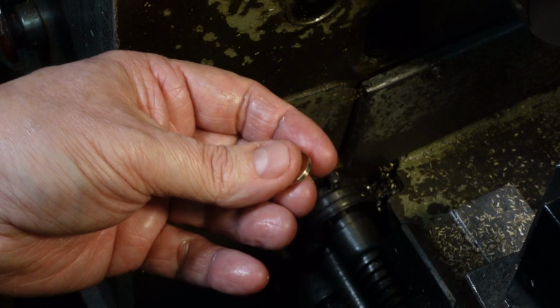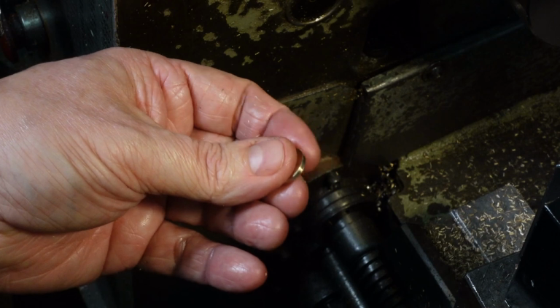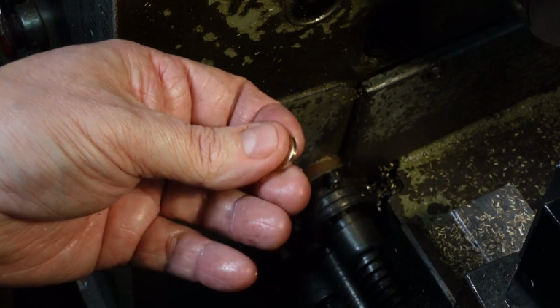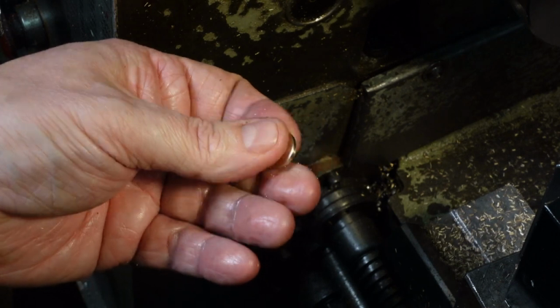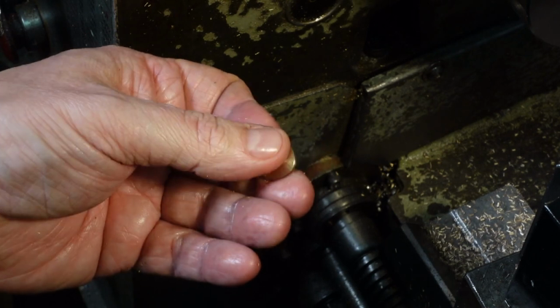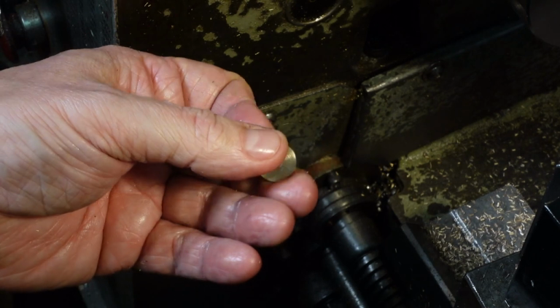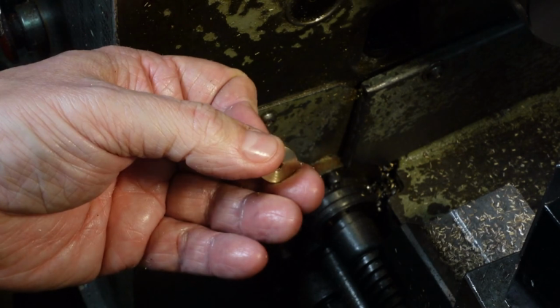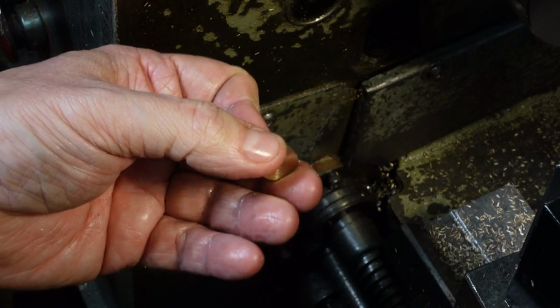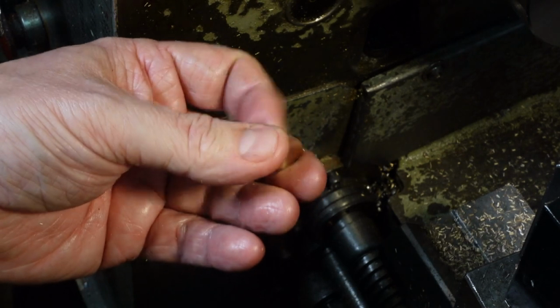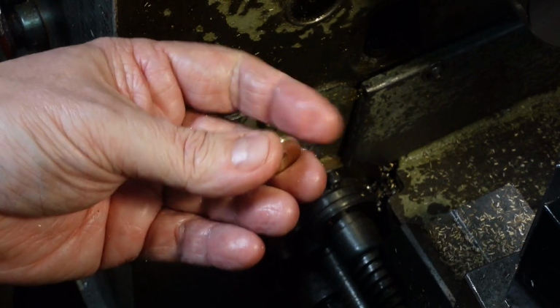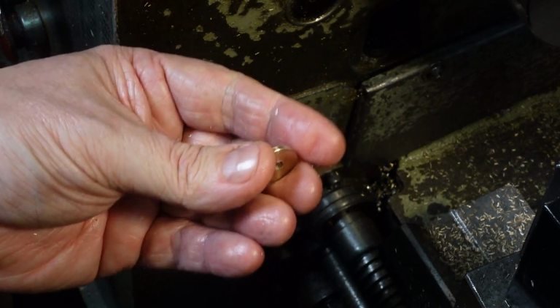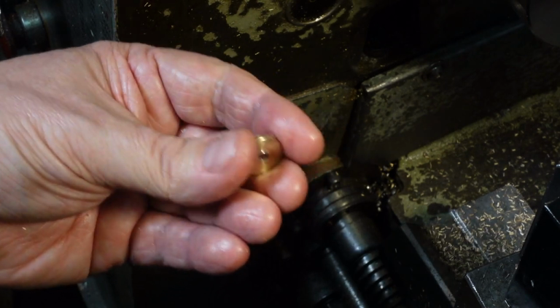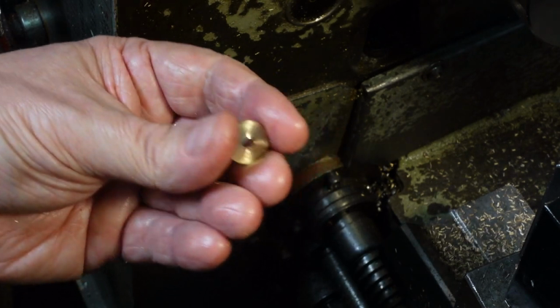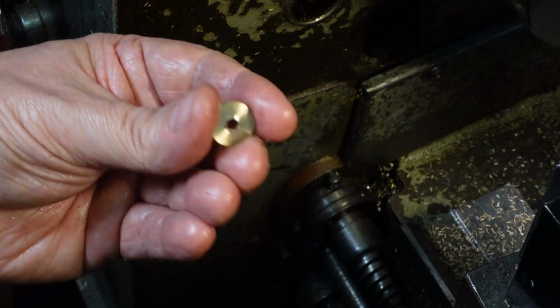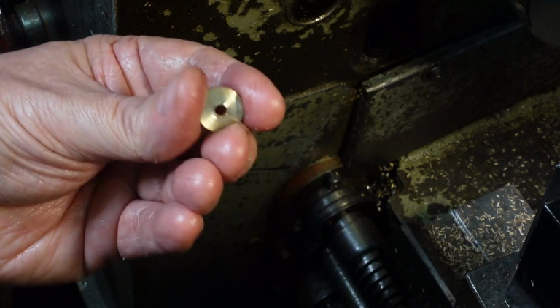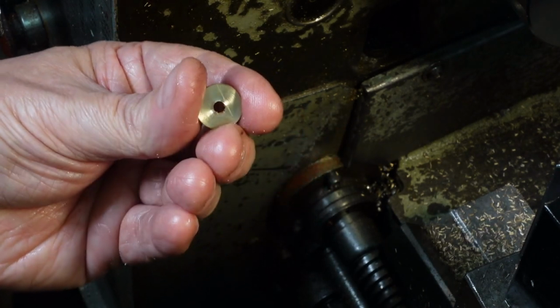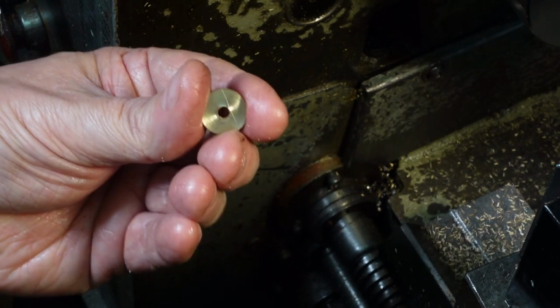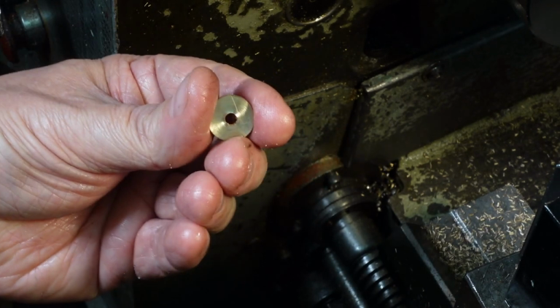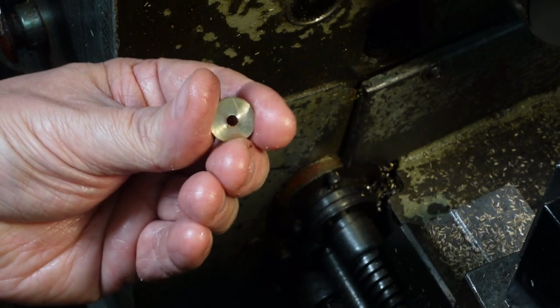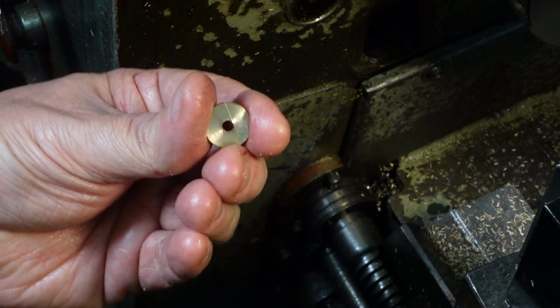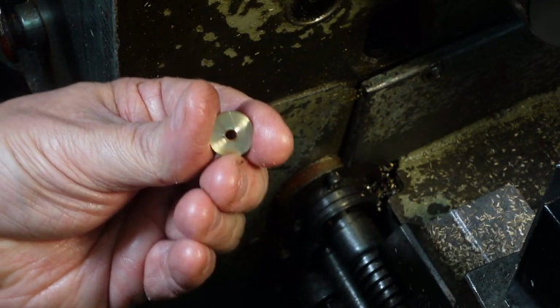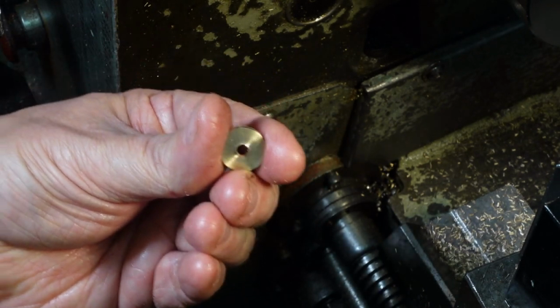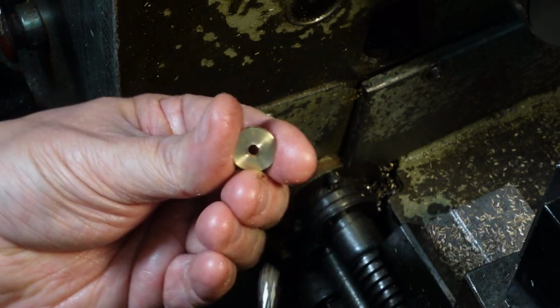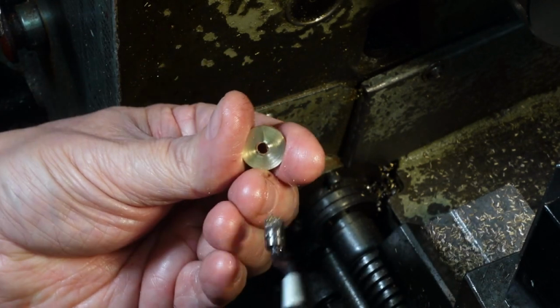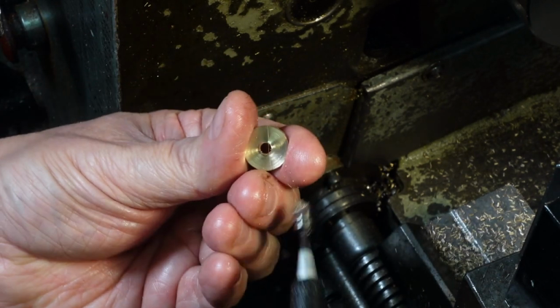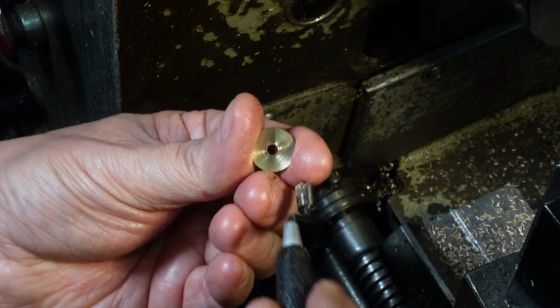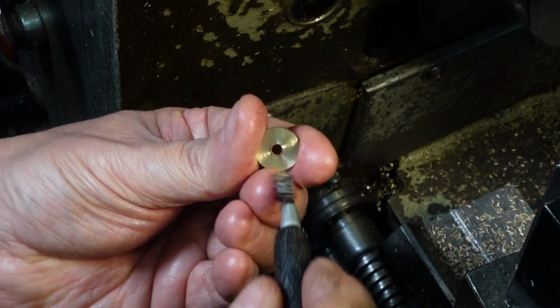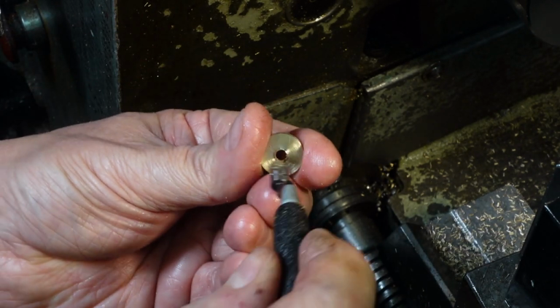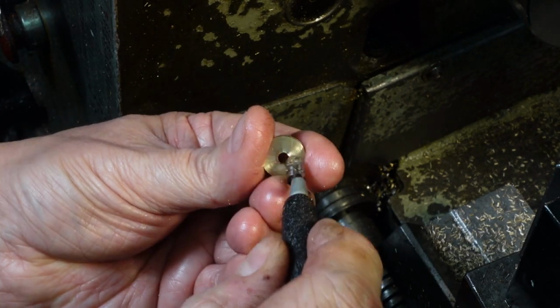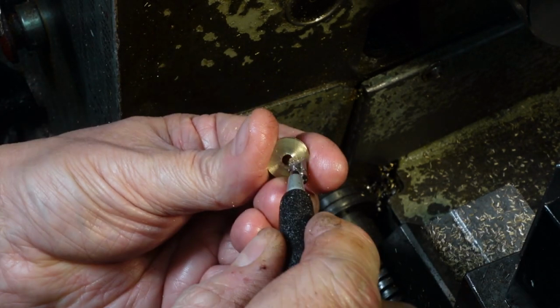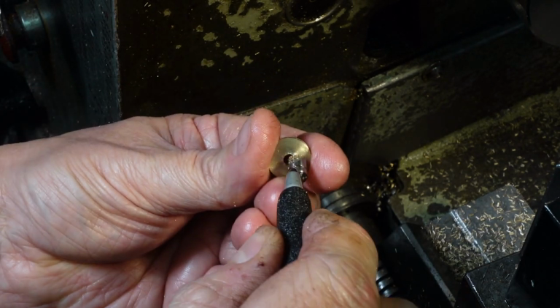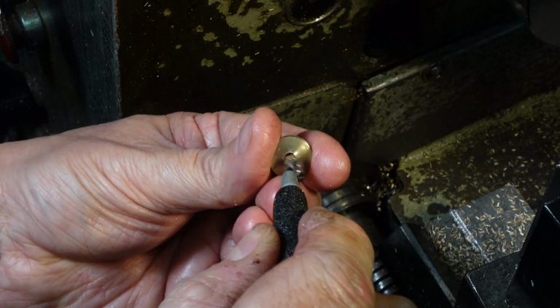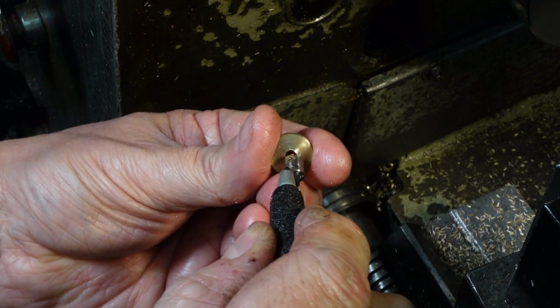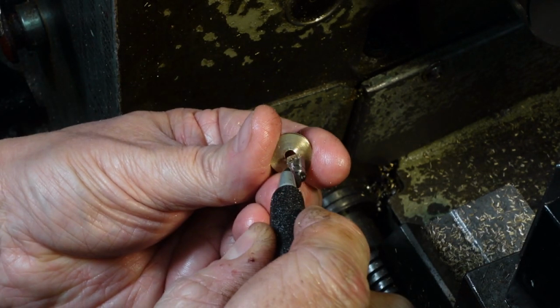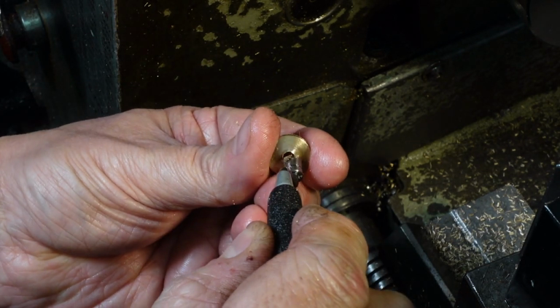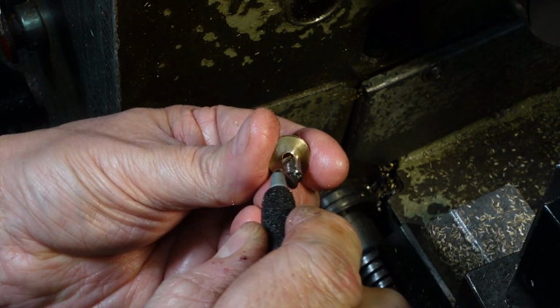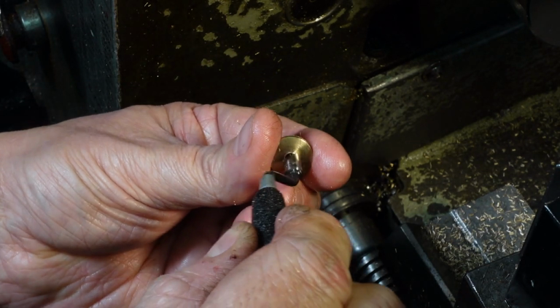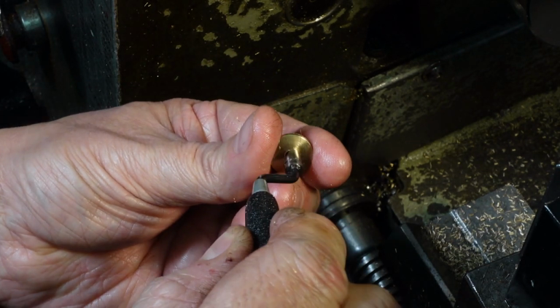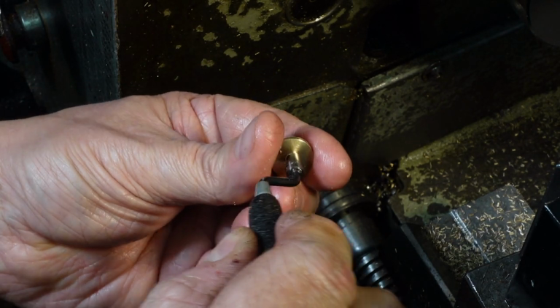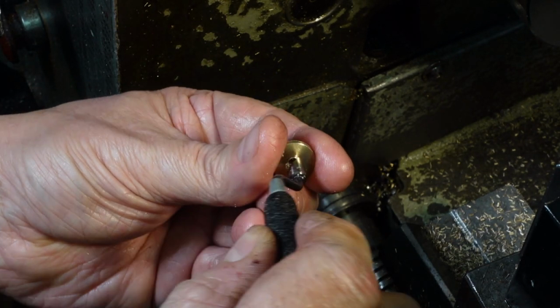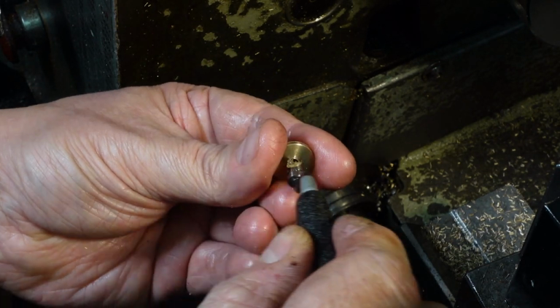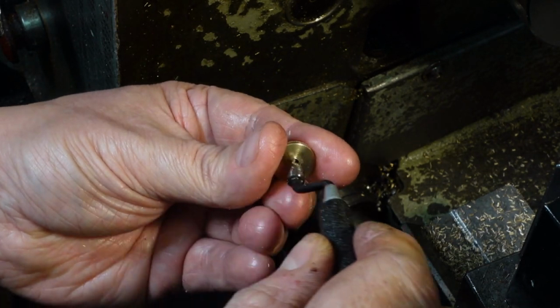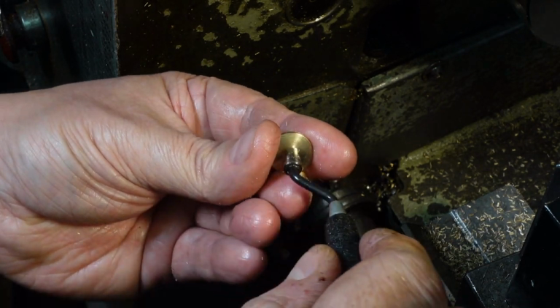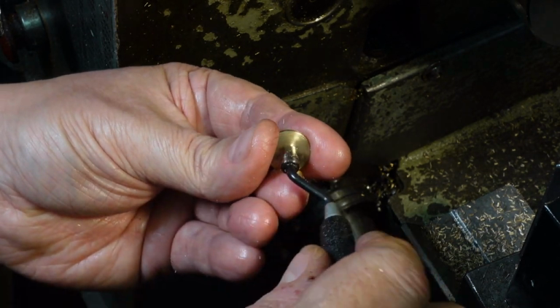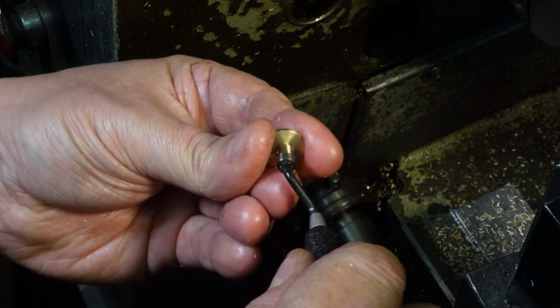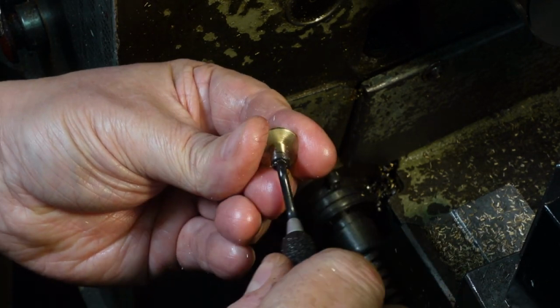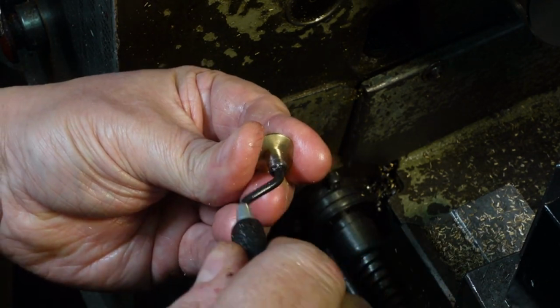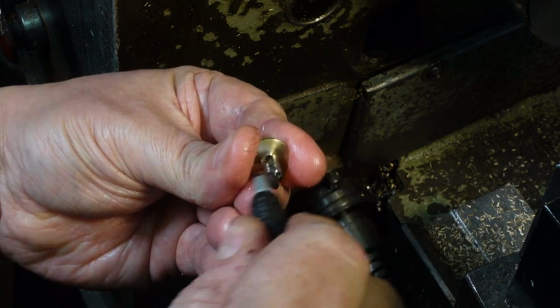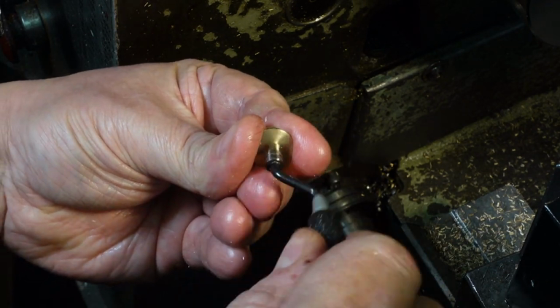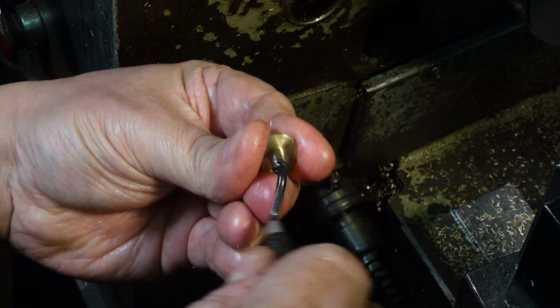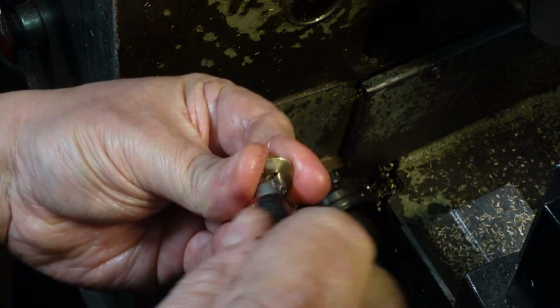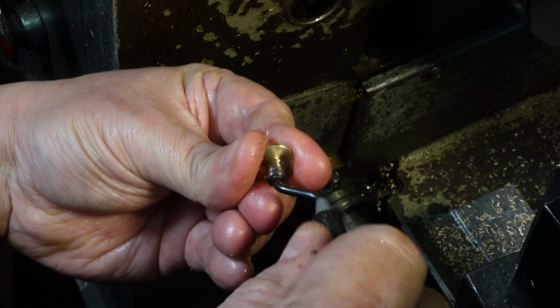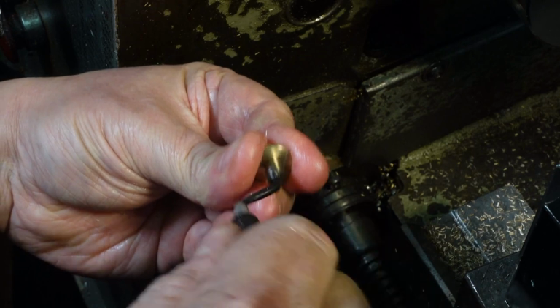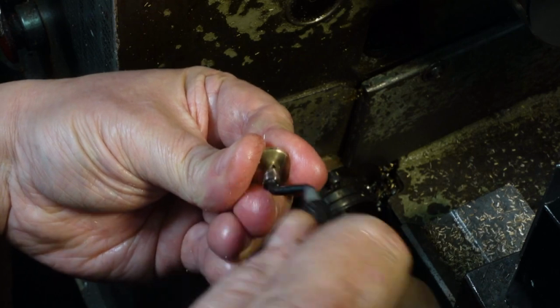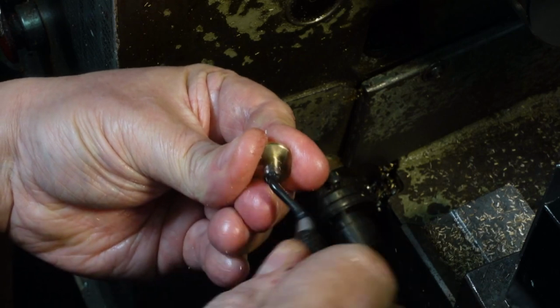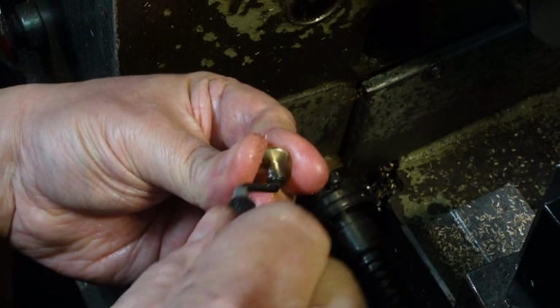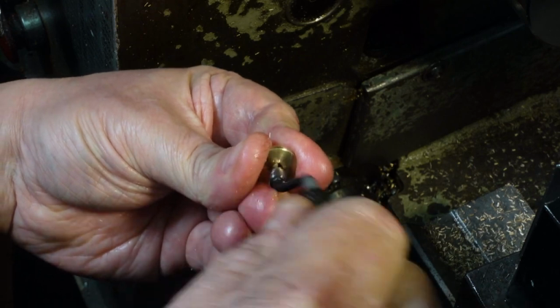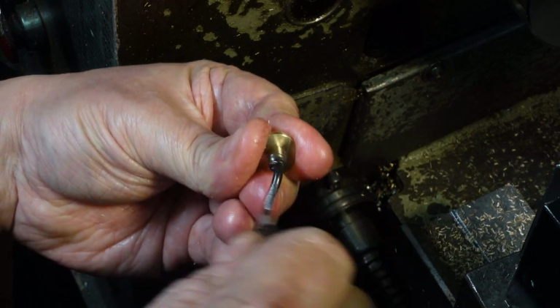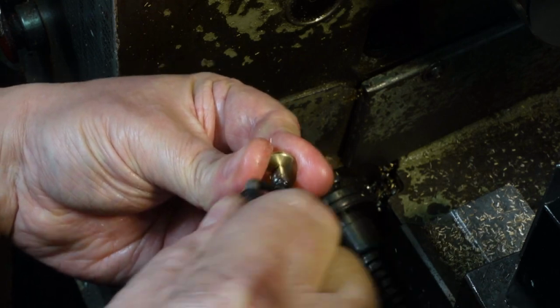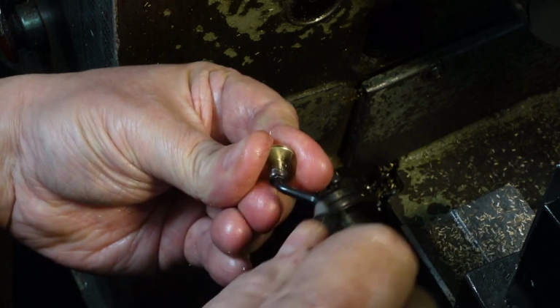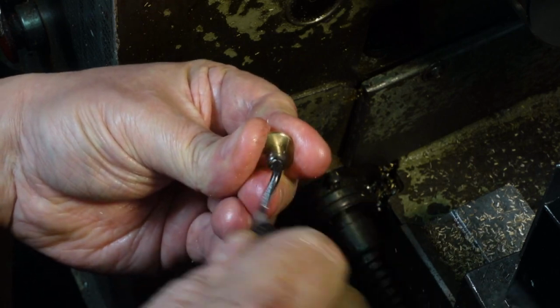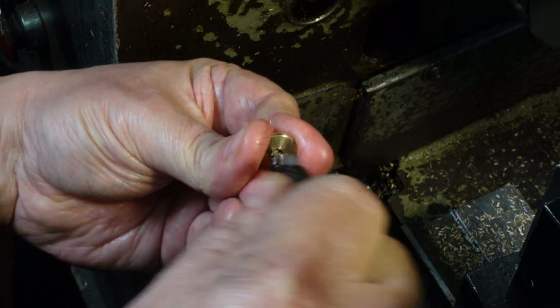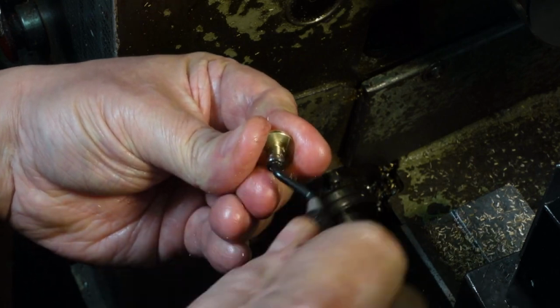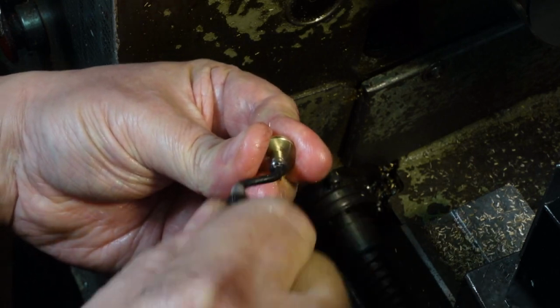I need to clear the holes so I can use a drill shank as an alignment tool for facing and countersinking the second face.